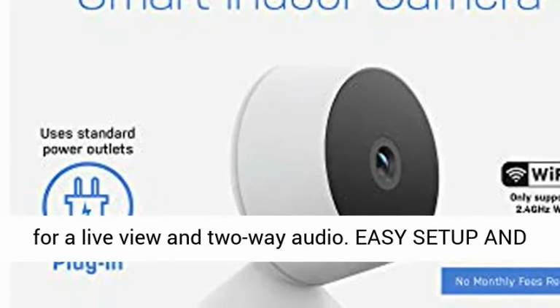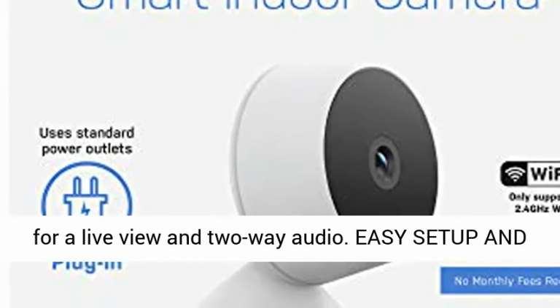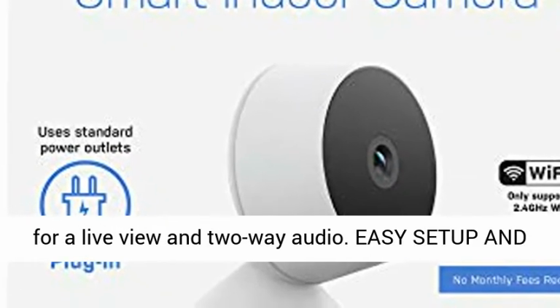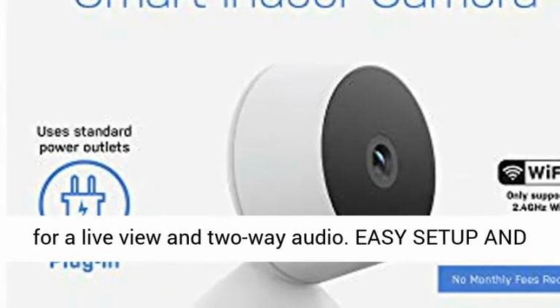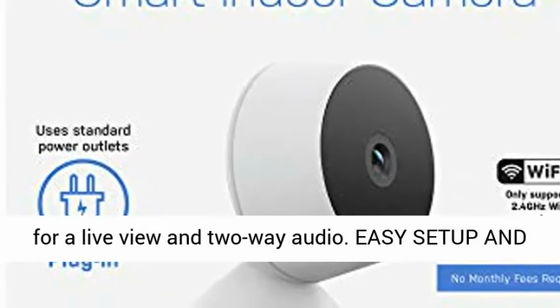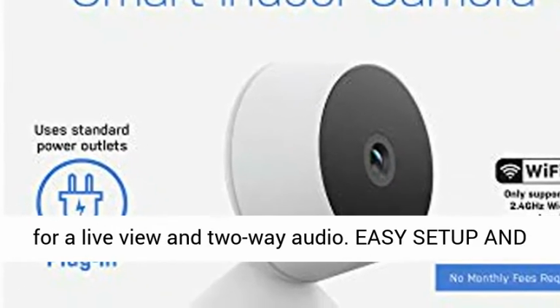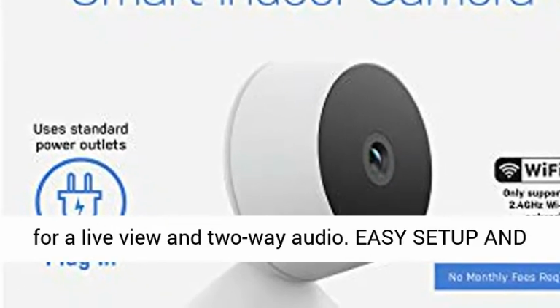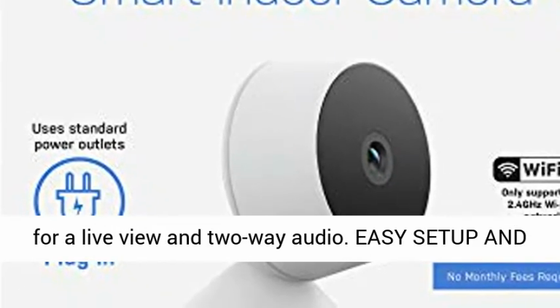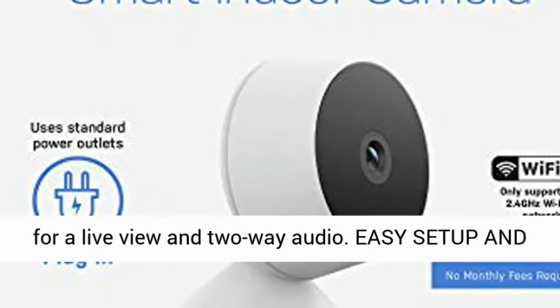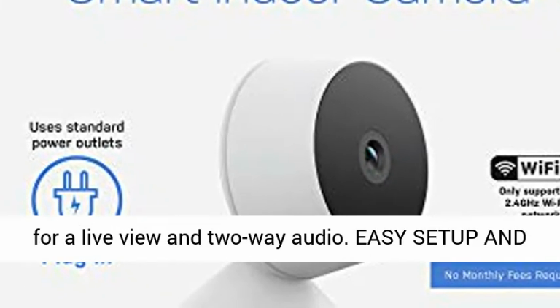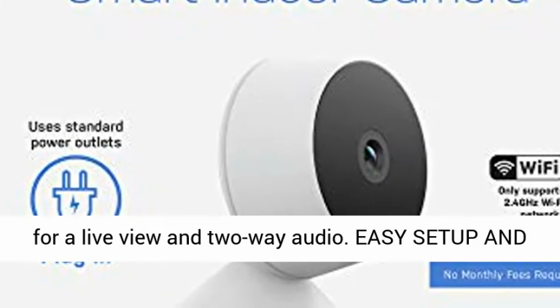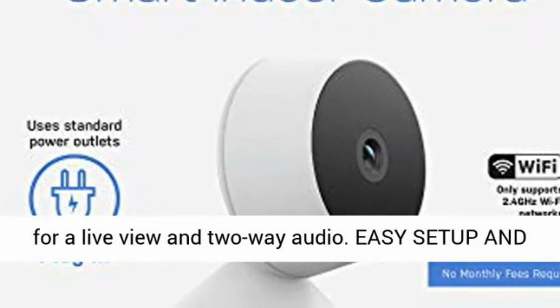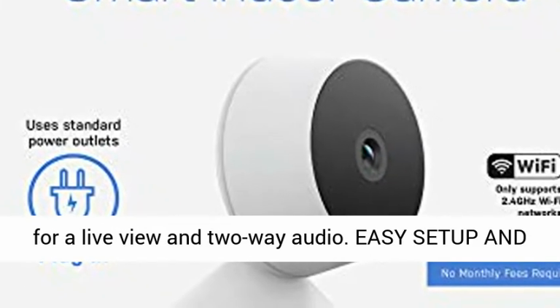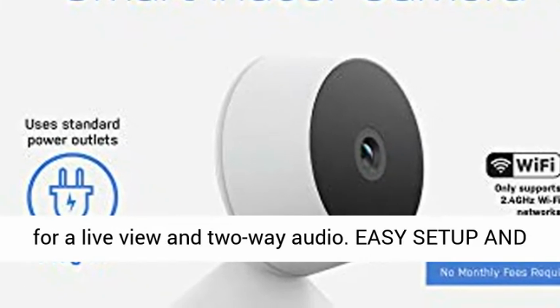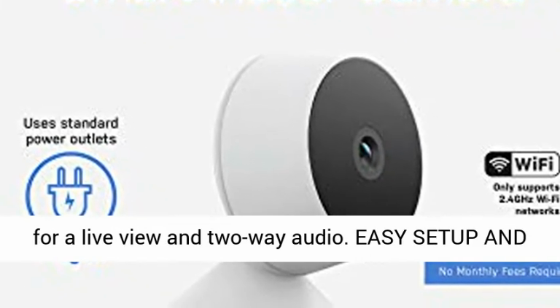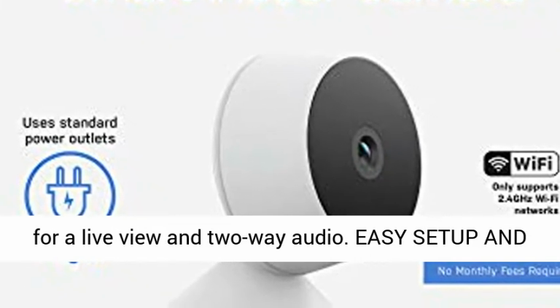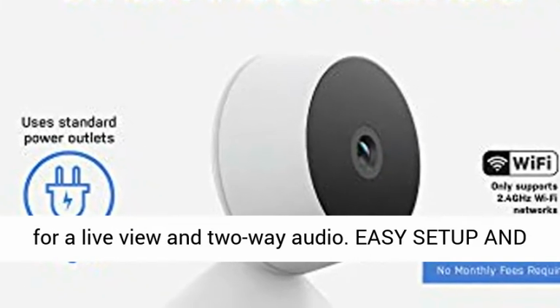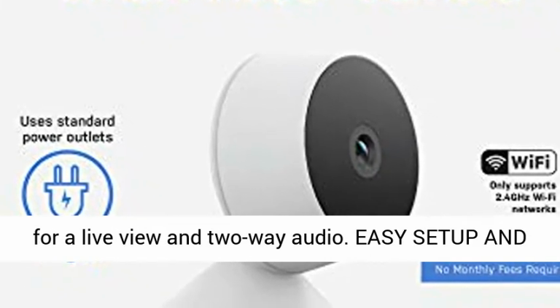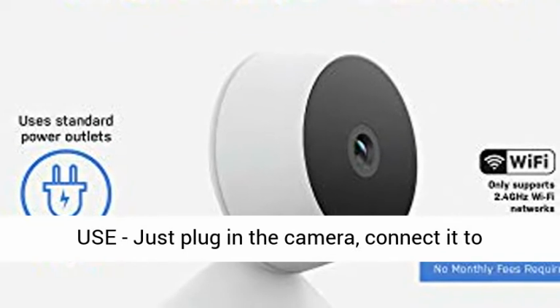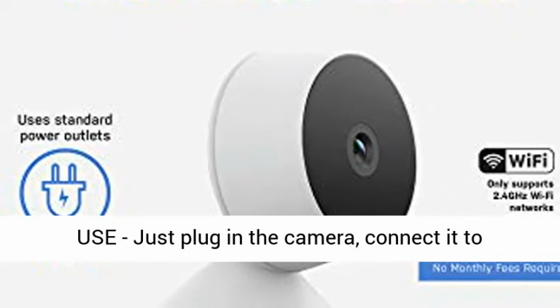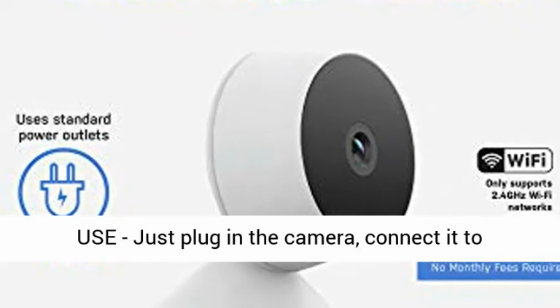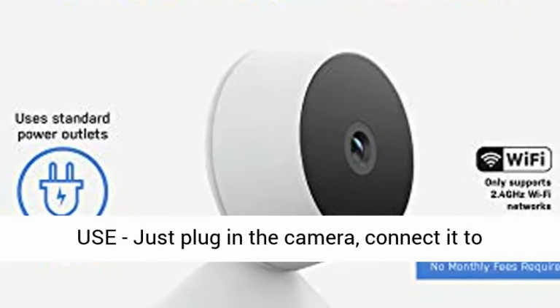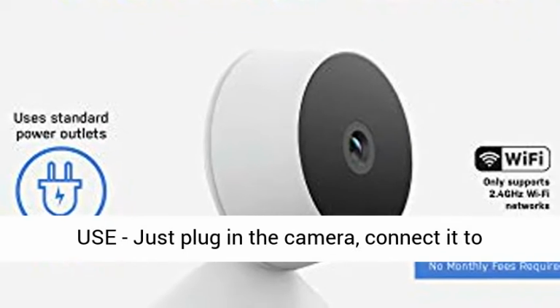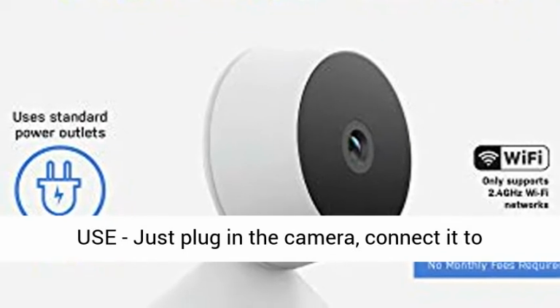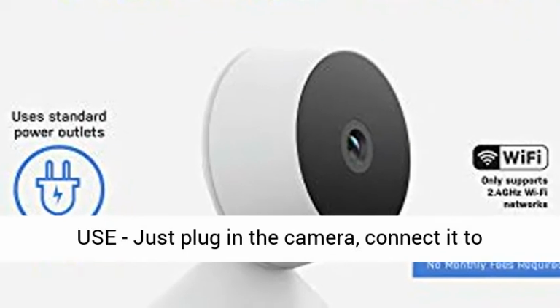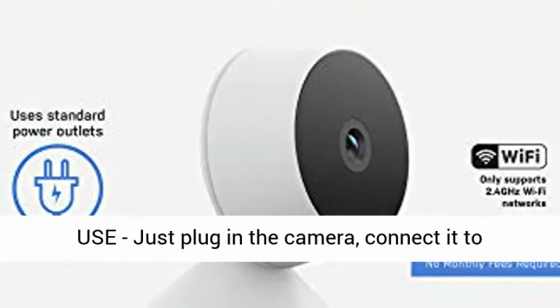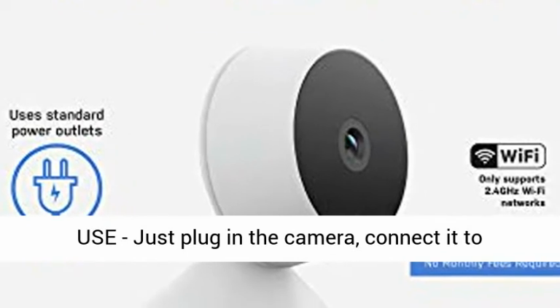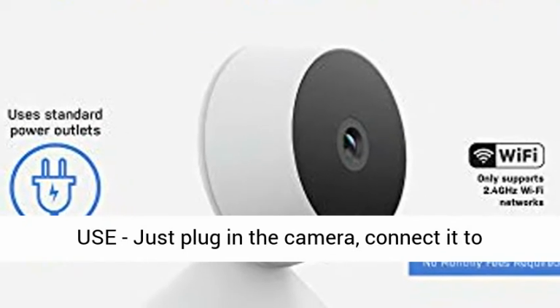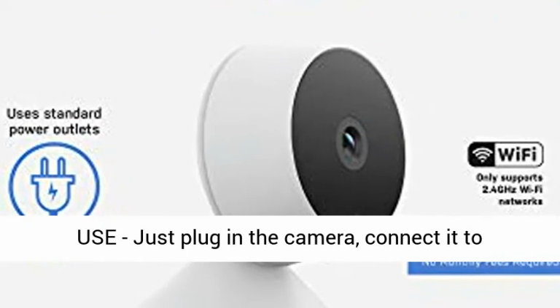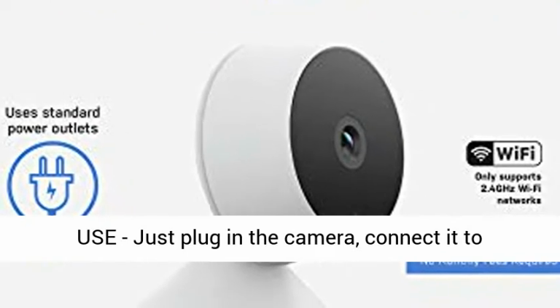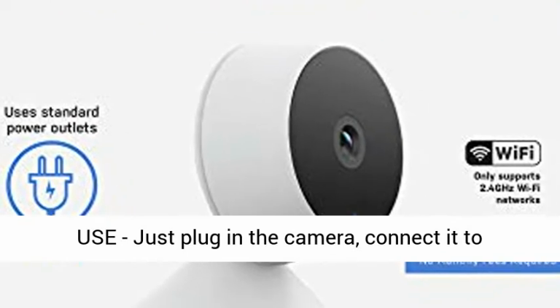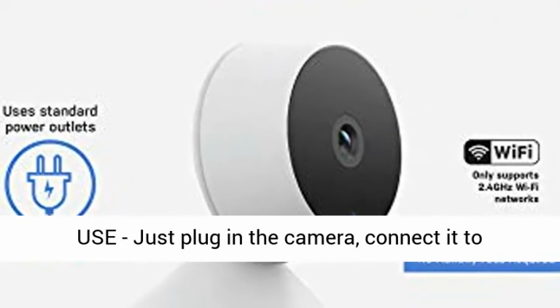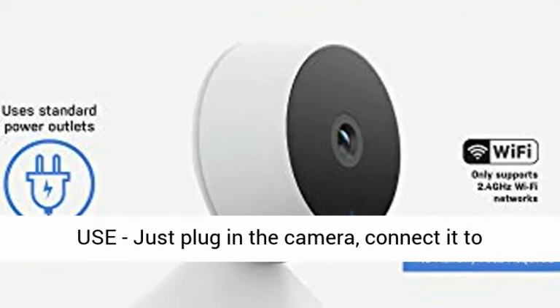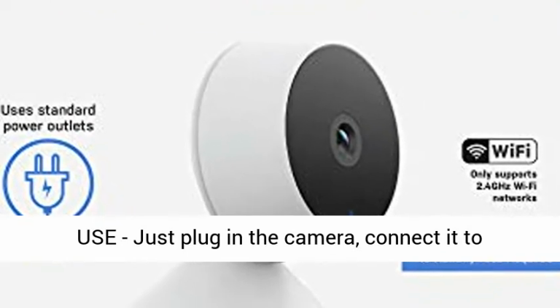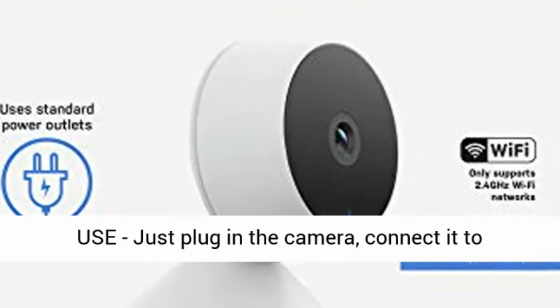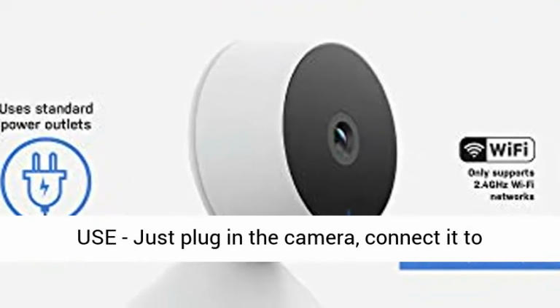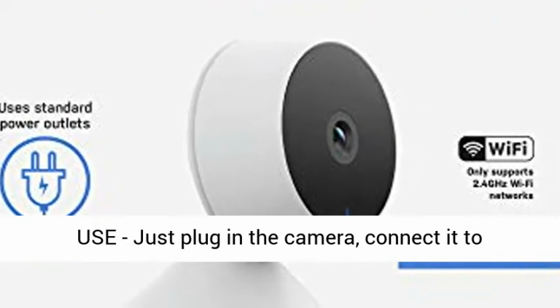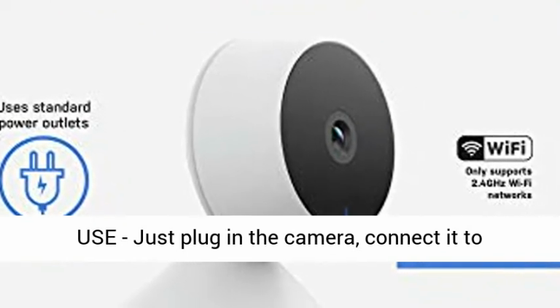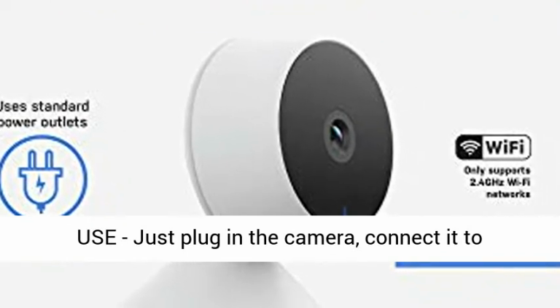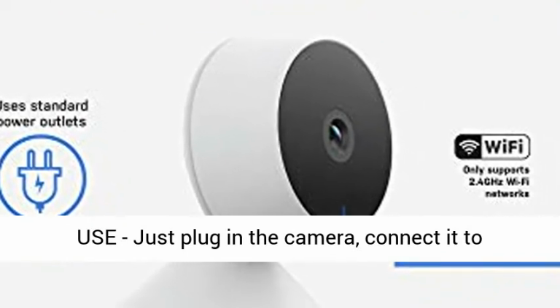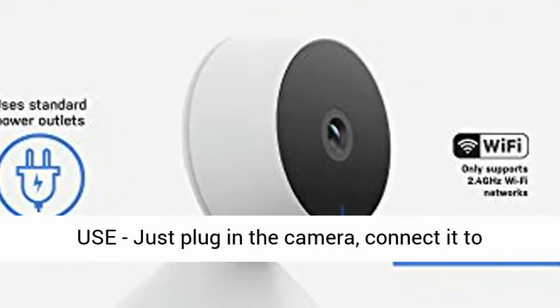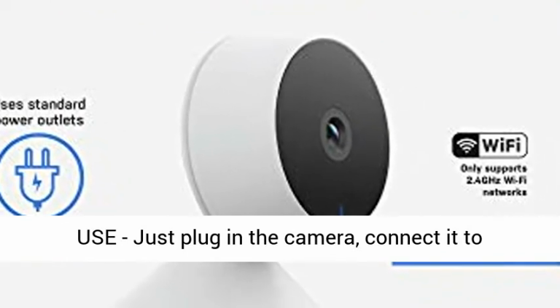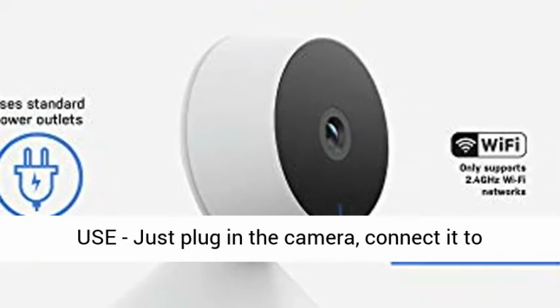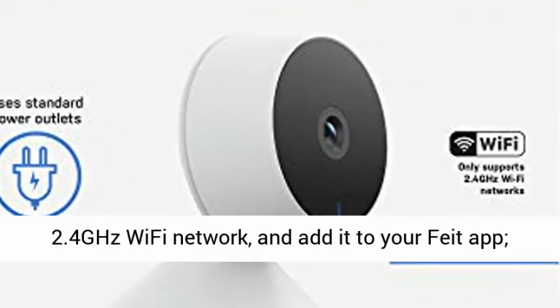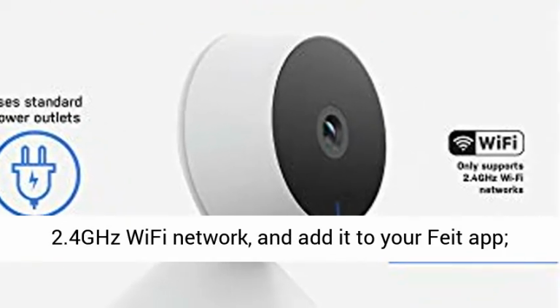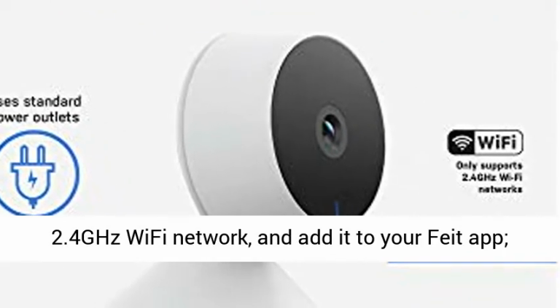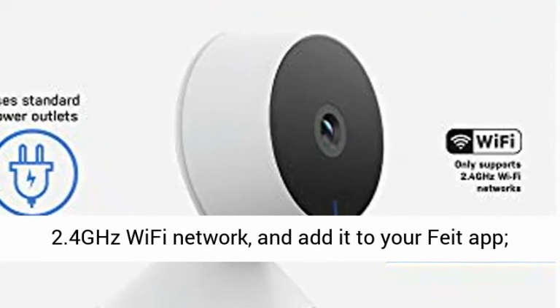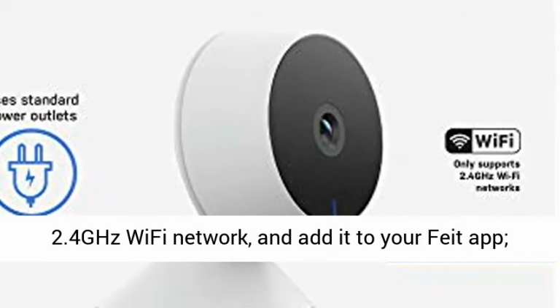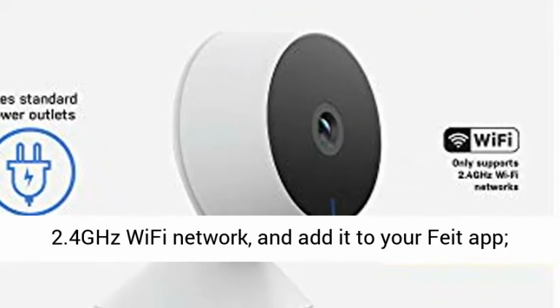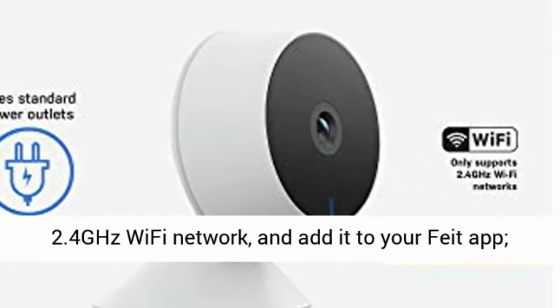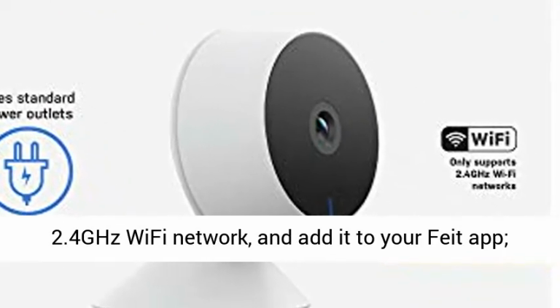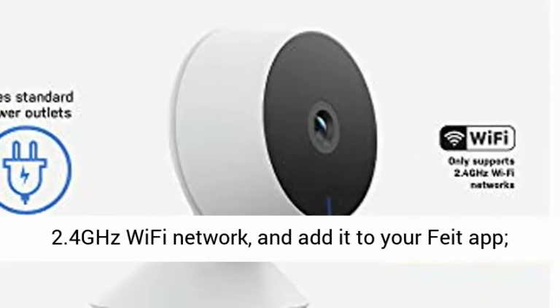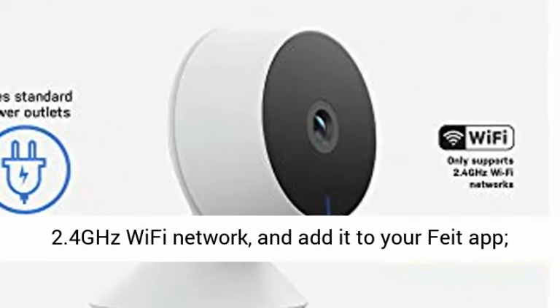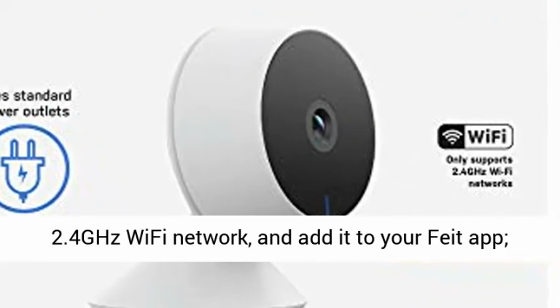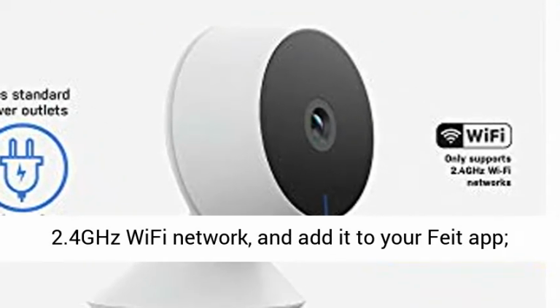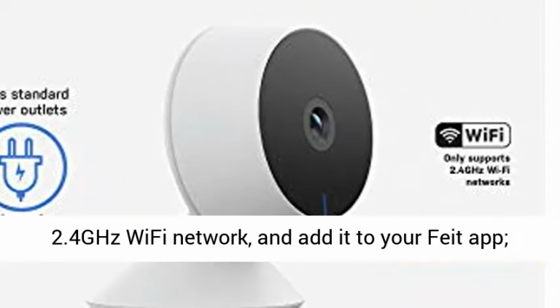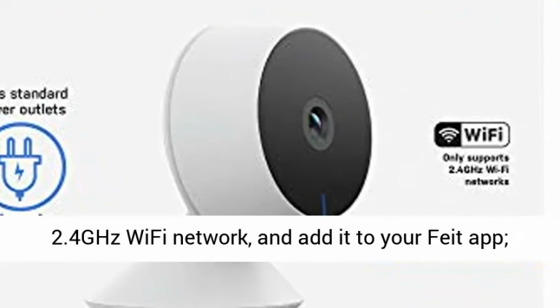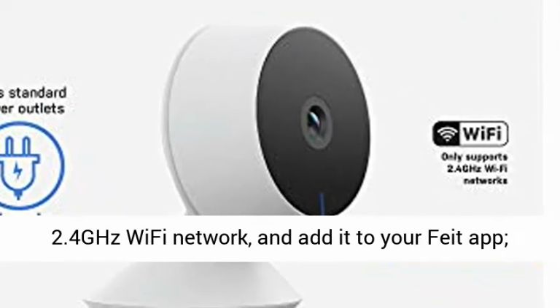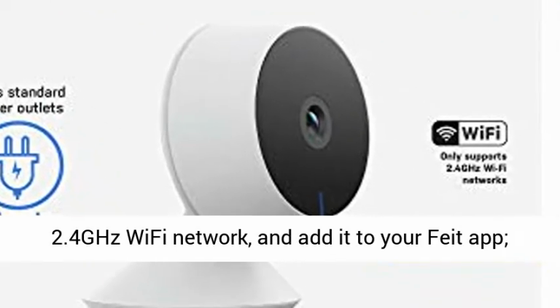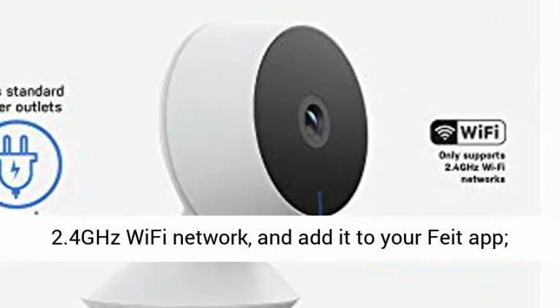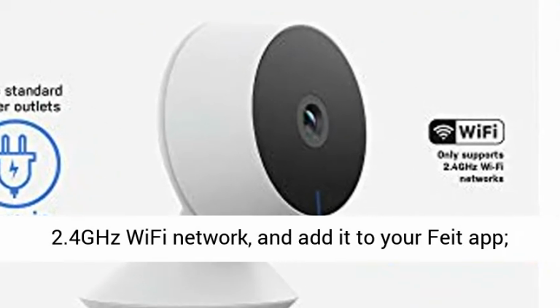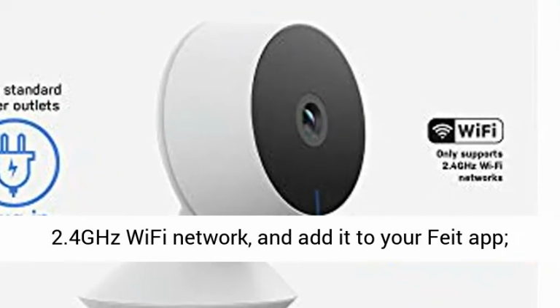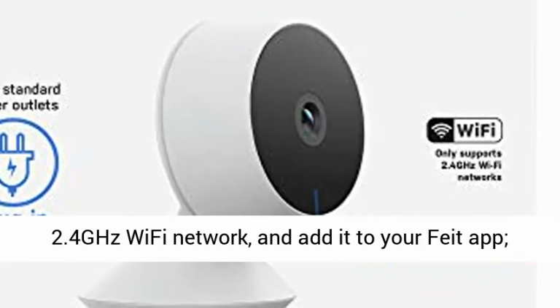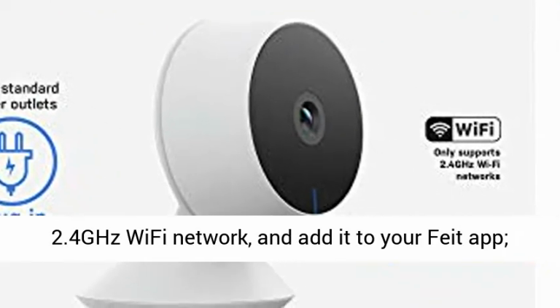Easy setup and use: just plug in the camera, connect it to a 2.4GHz Wi-Fi network, and add it to your Feed app.